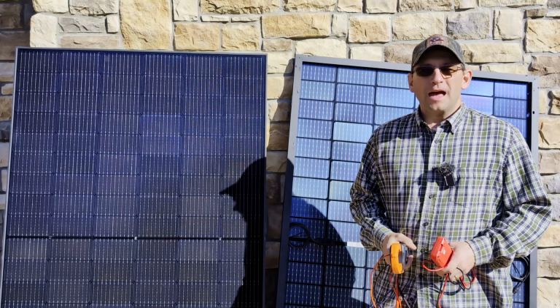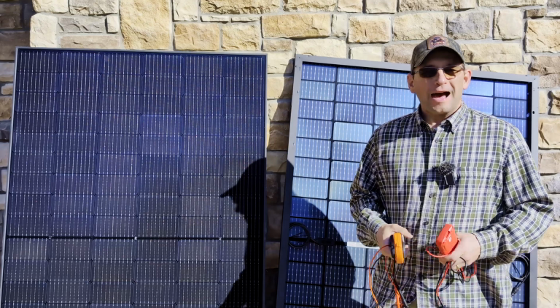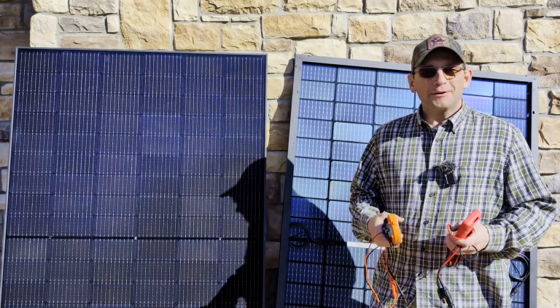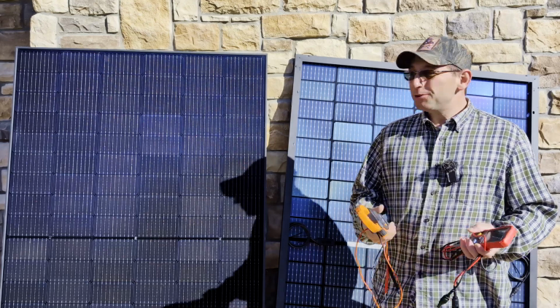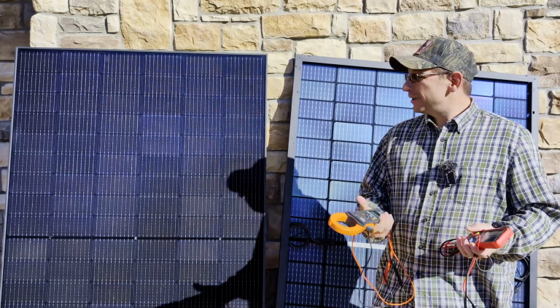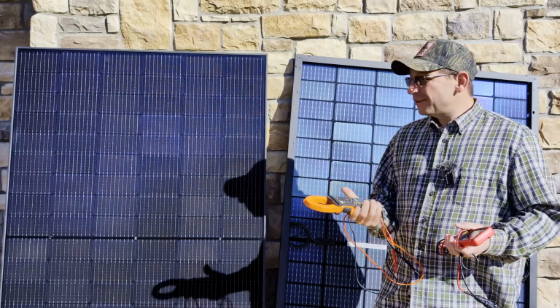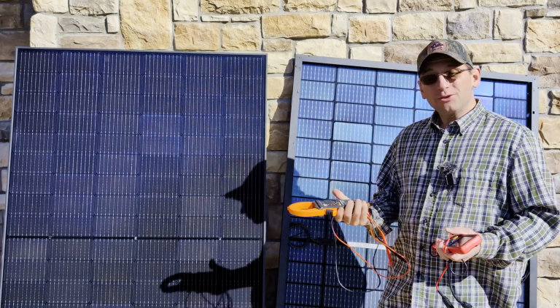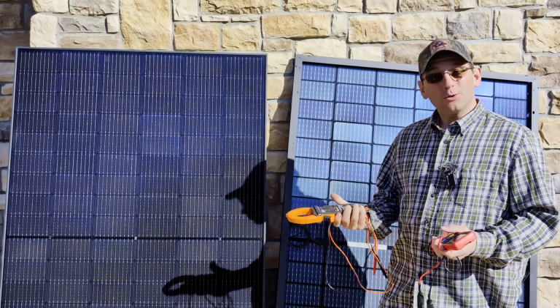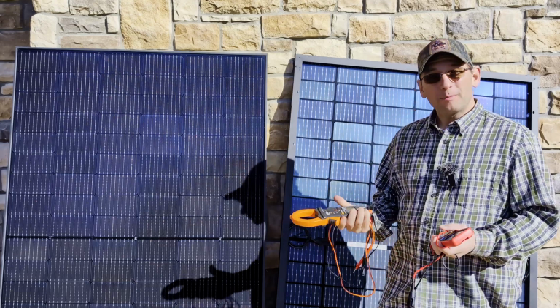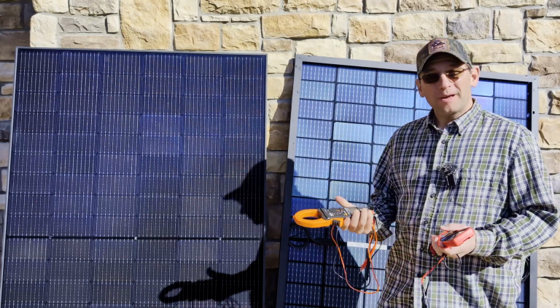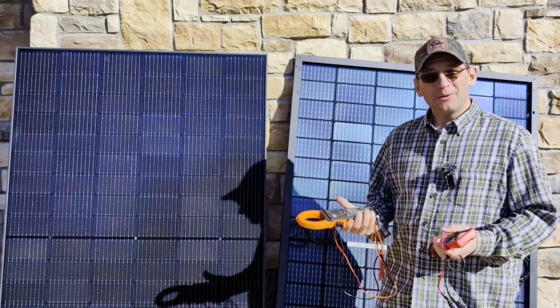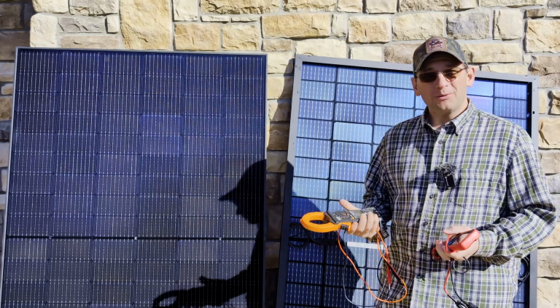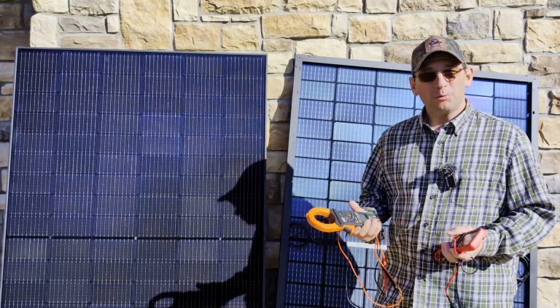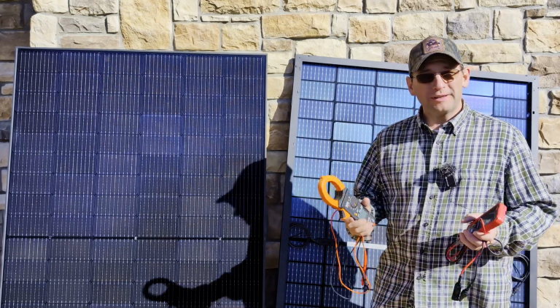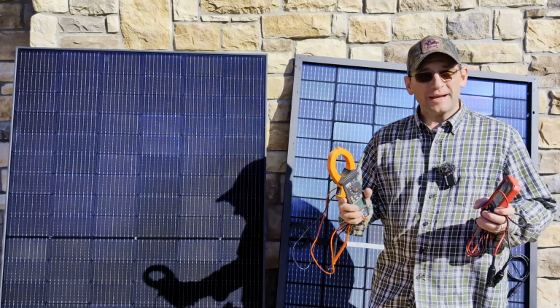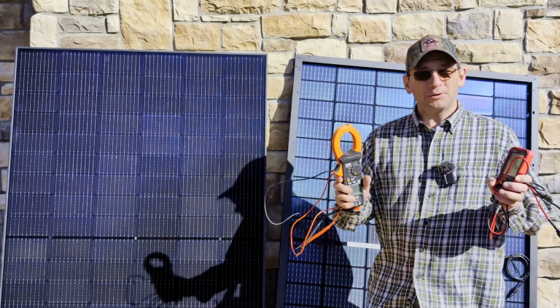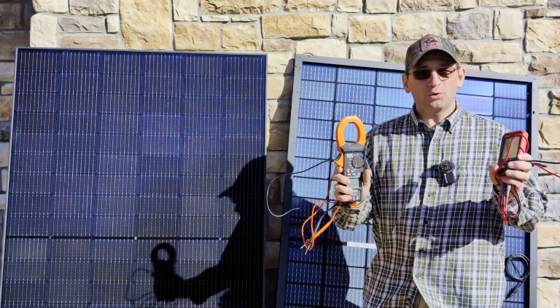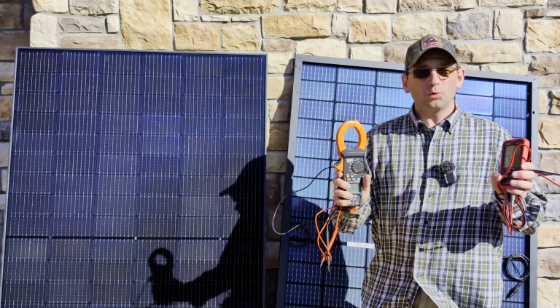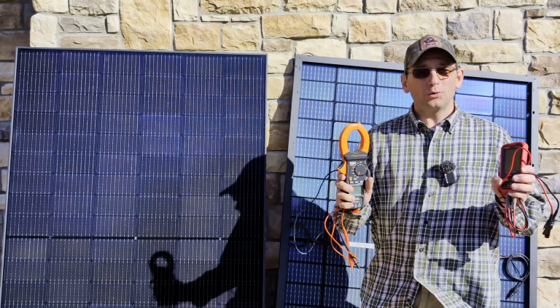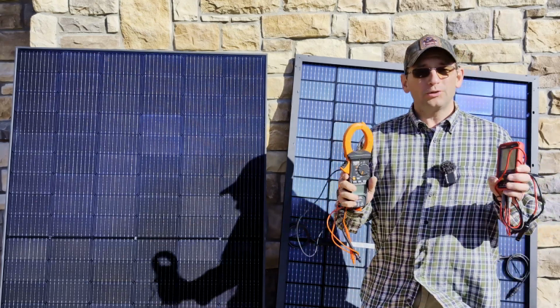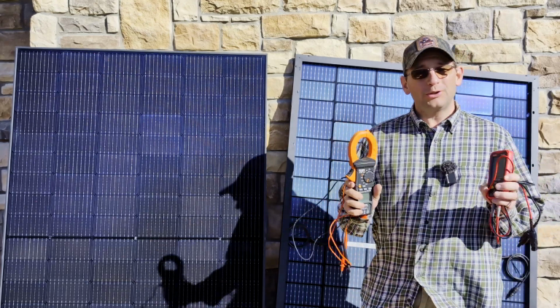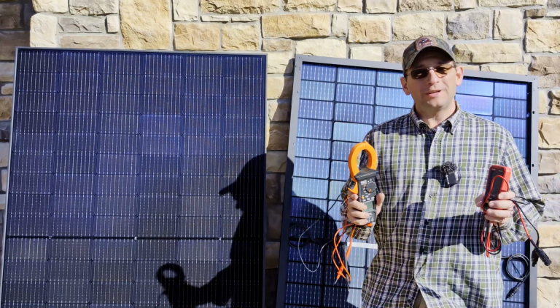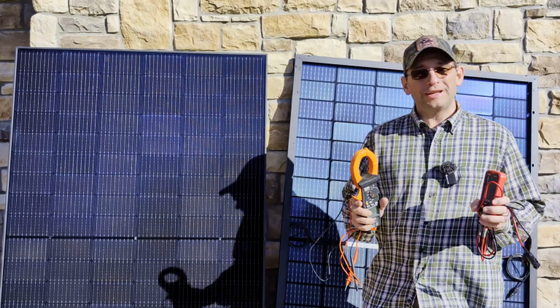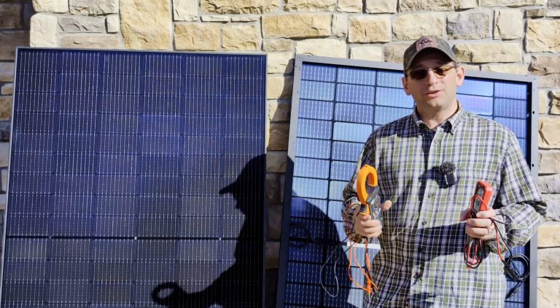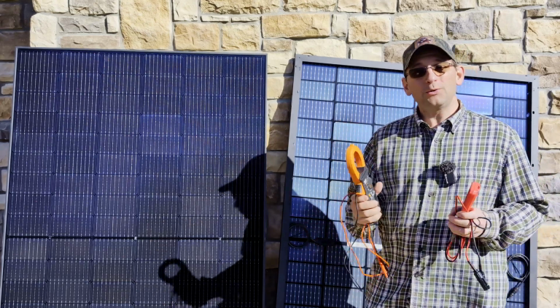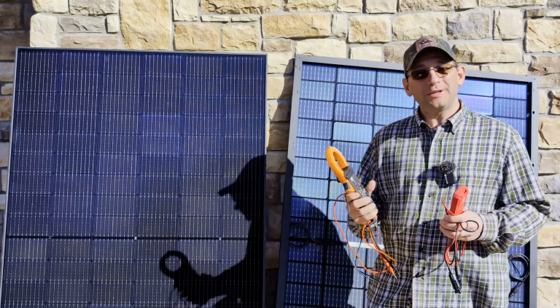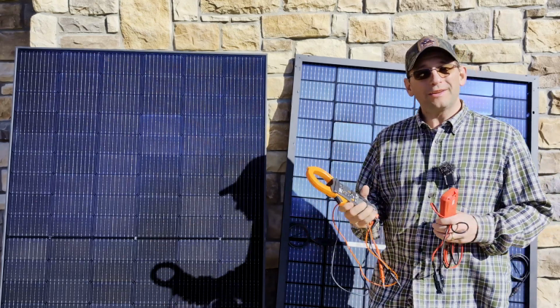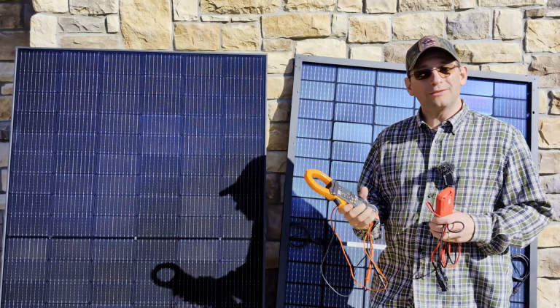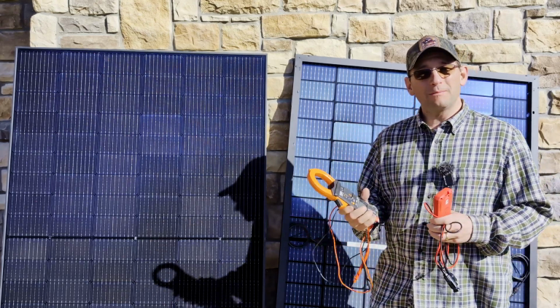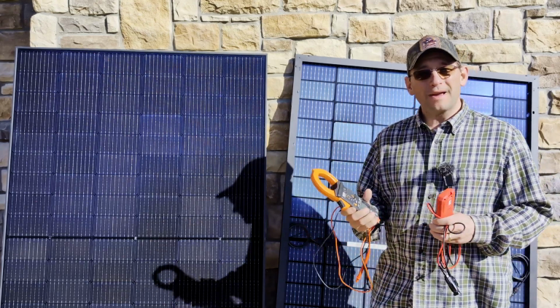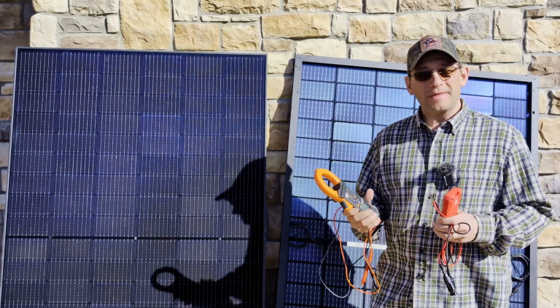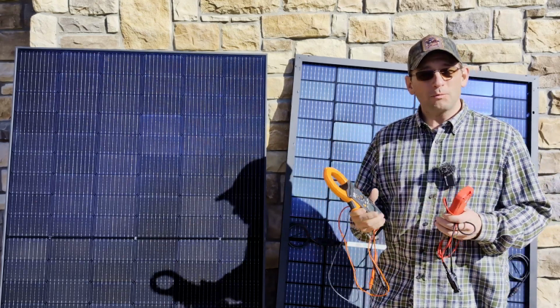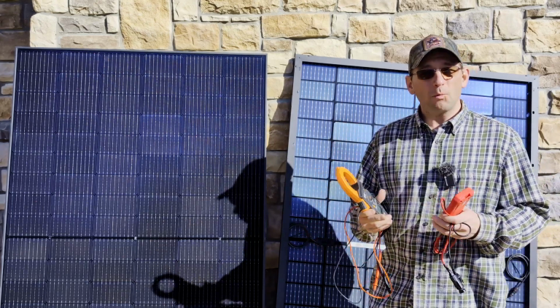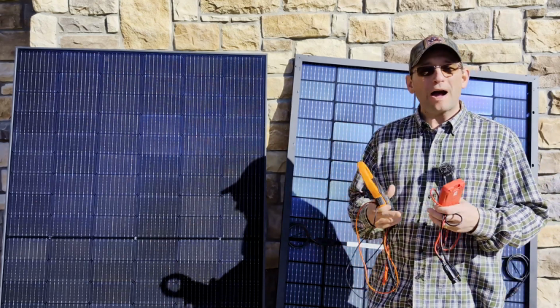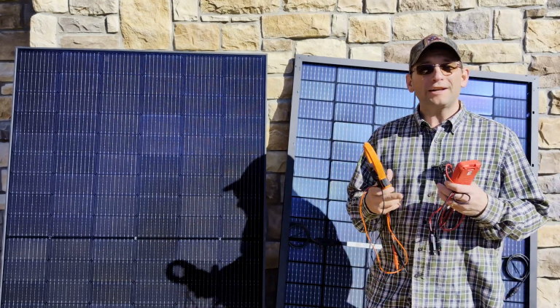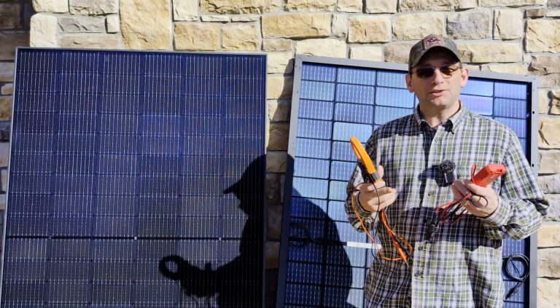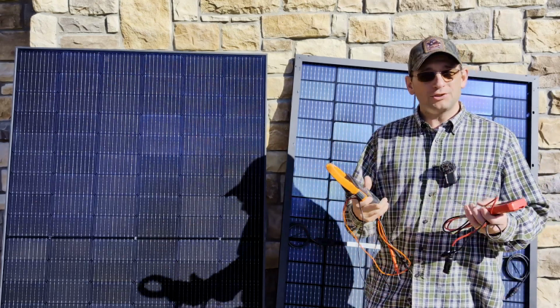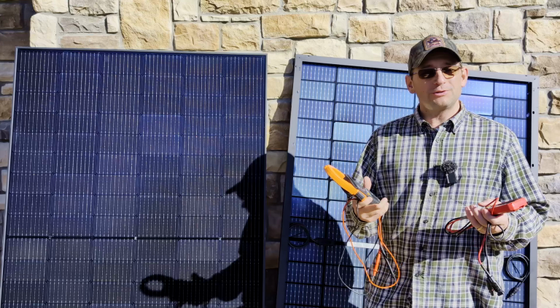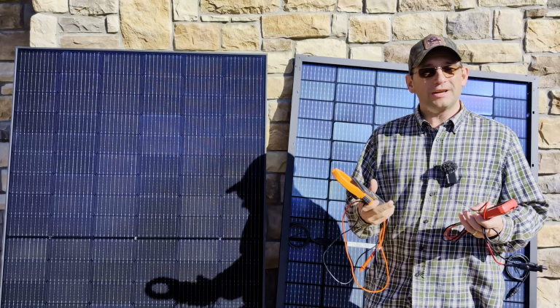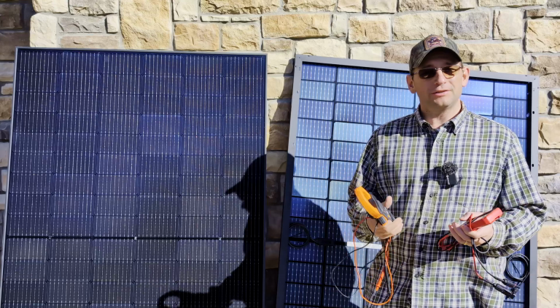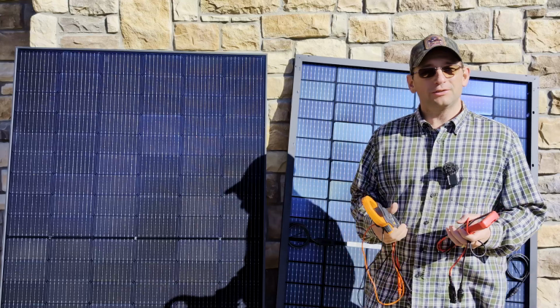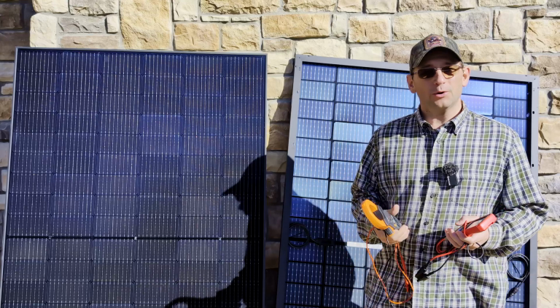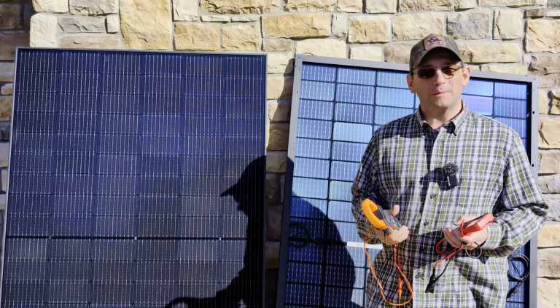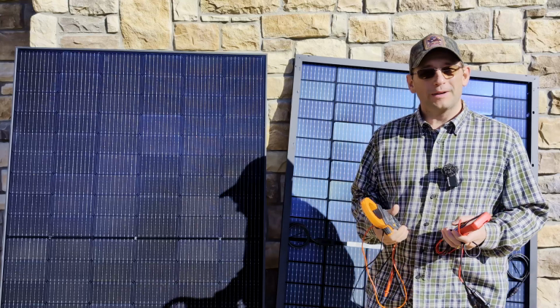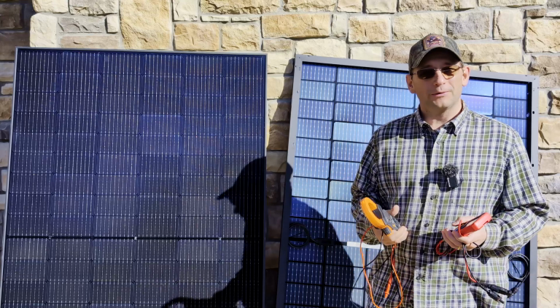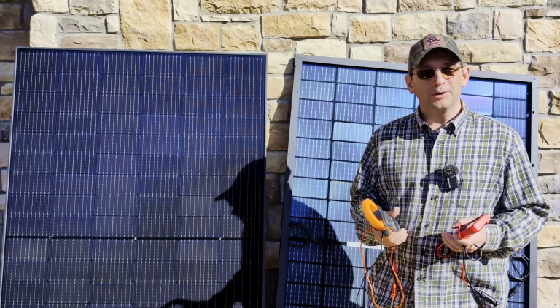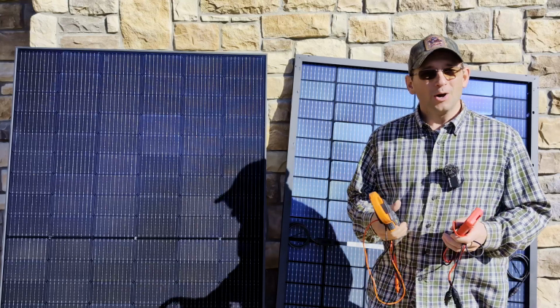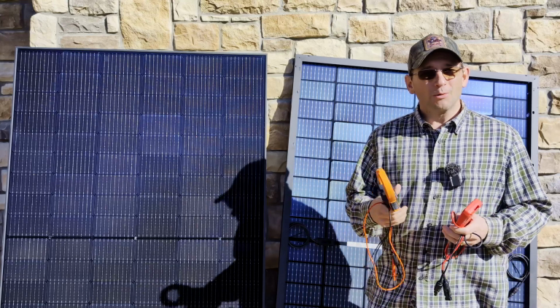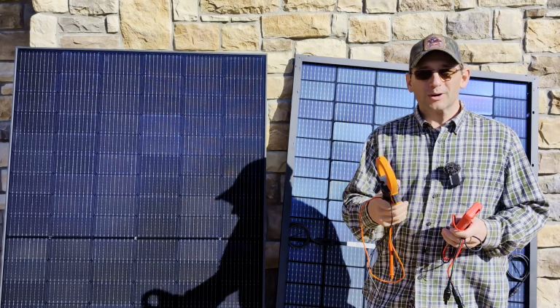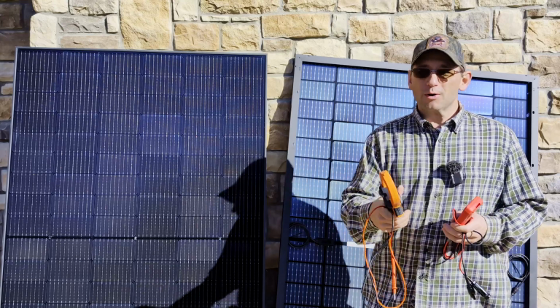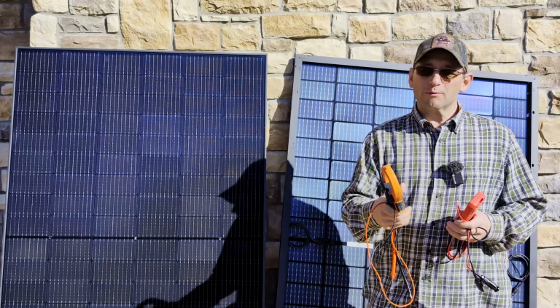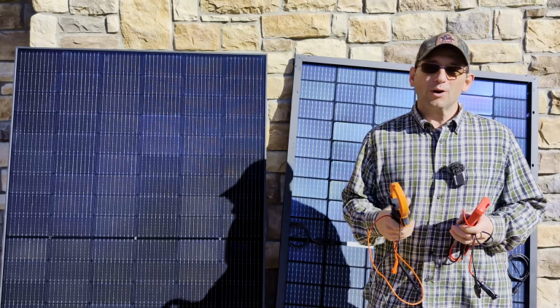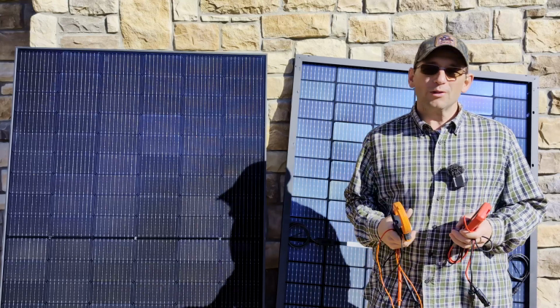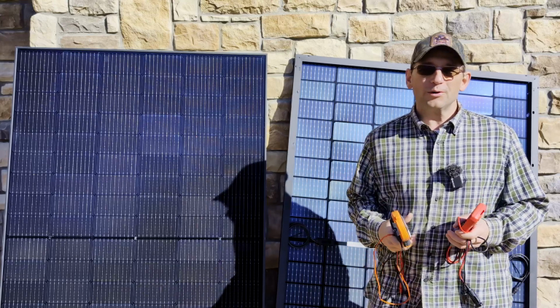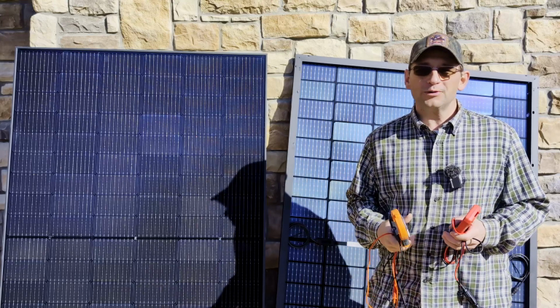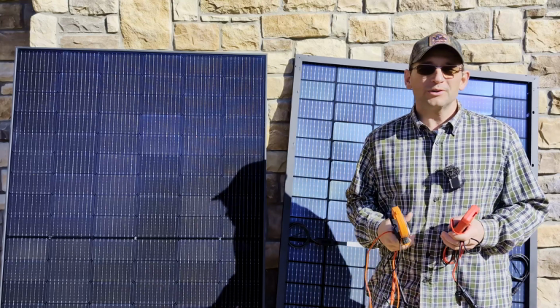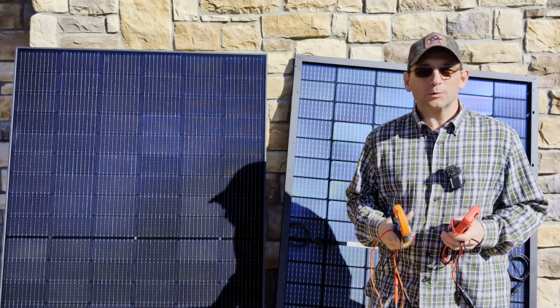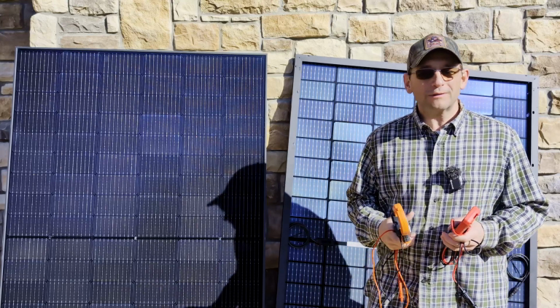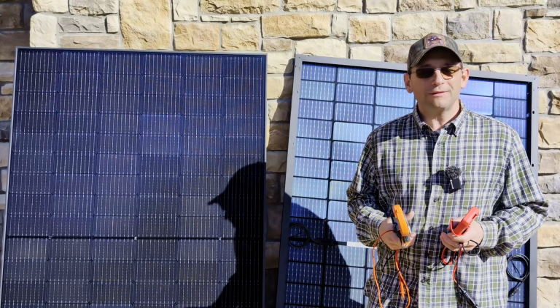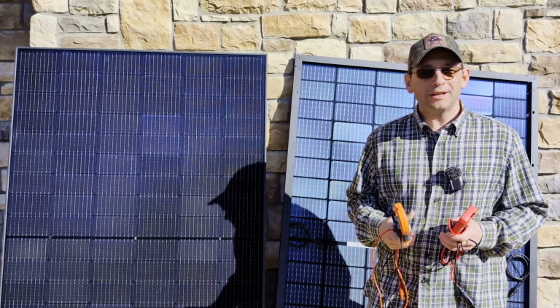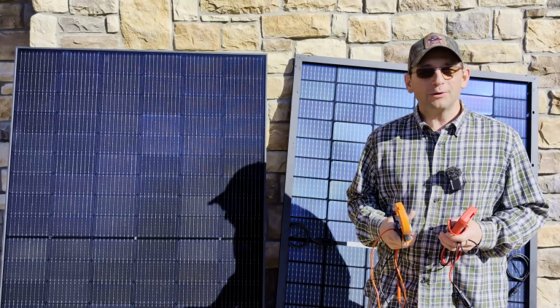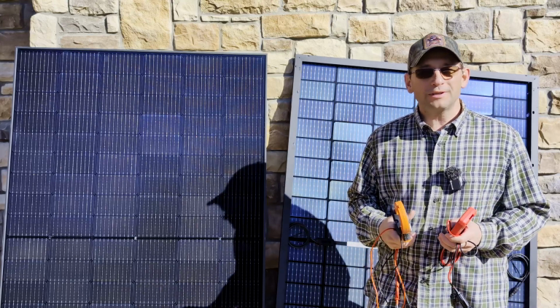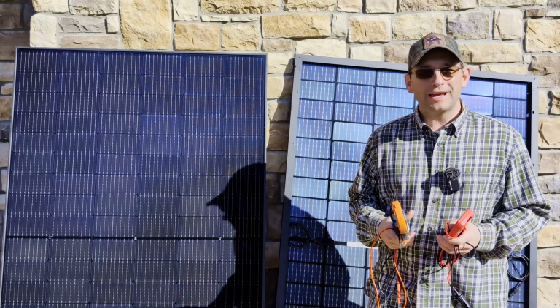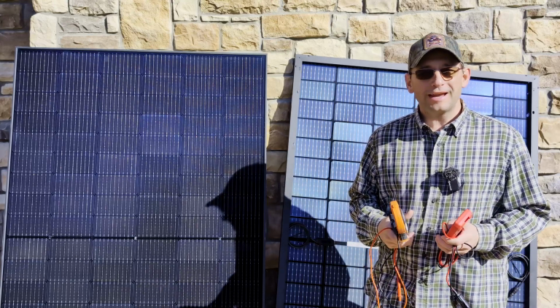How do you test solar panels? What types of tools do you need to test them? And why should you test the solar panels? We're going to go over all those in this quick video today.